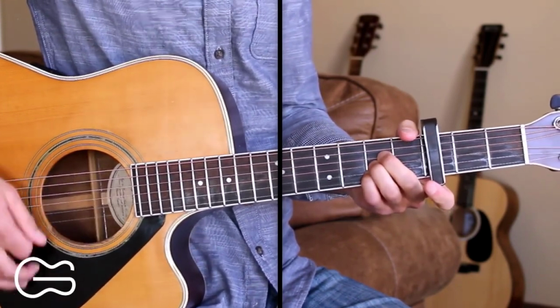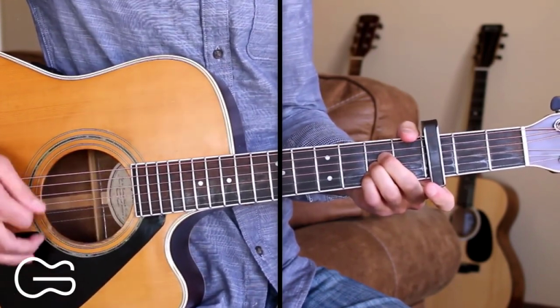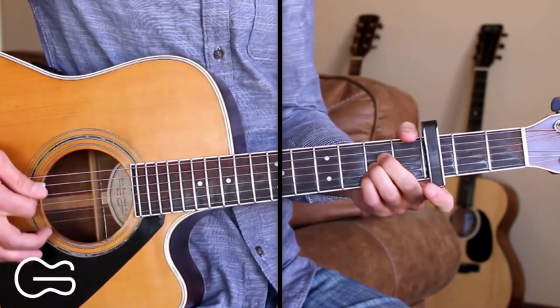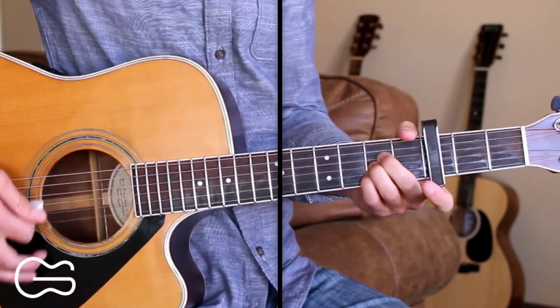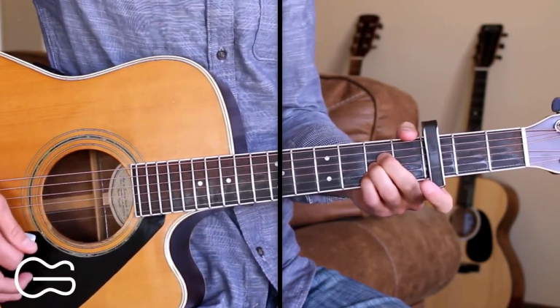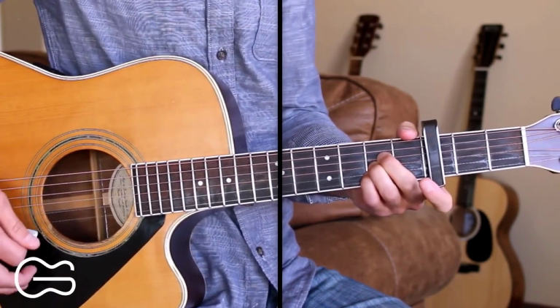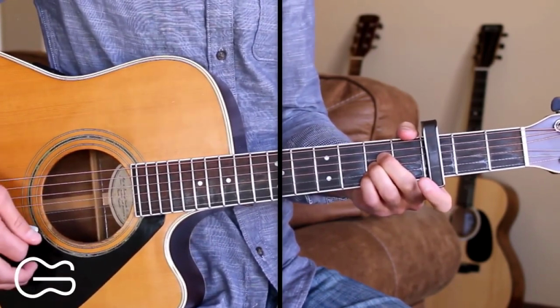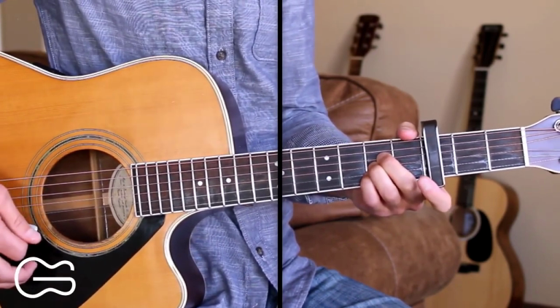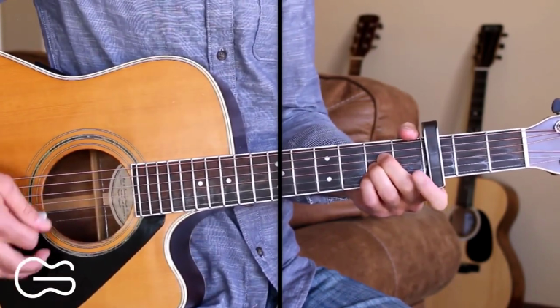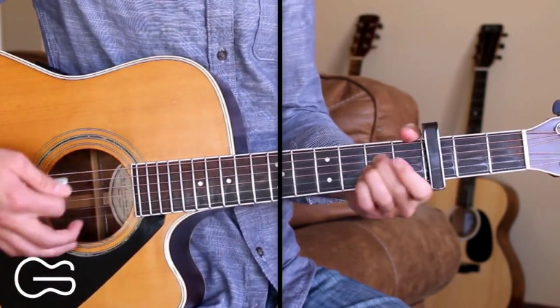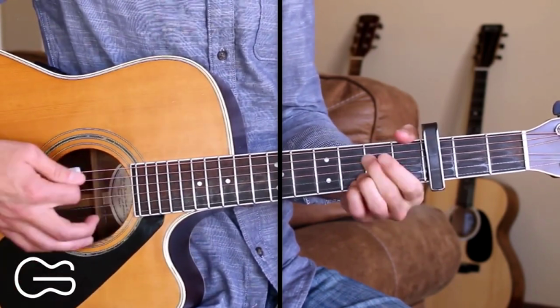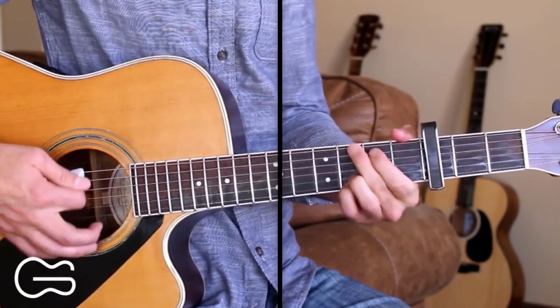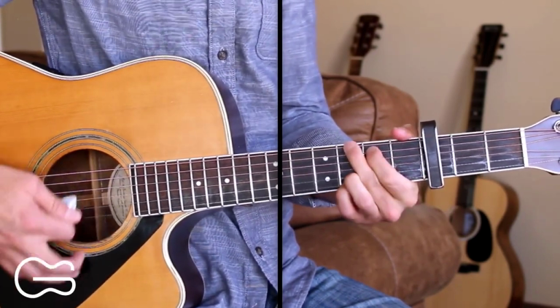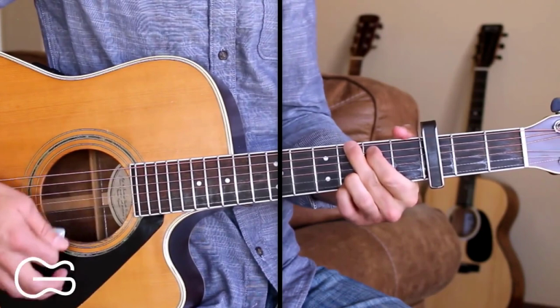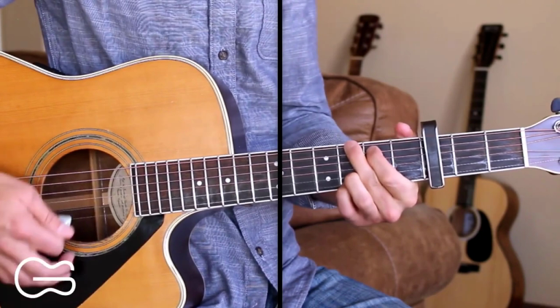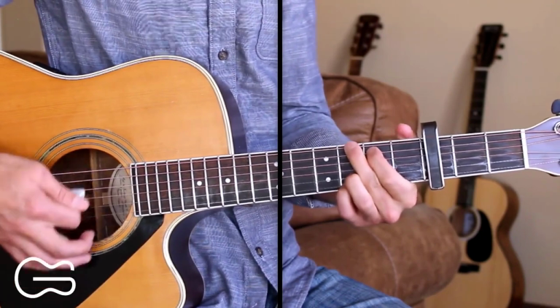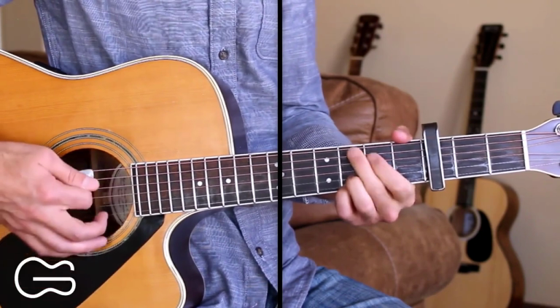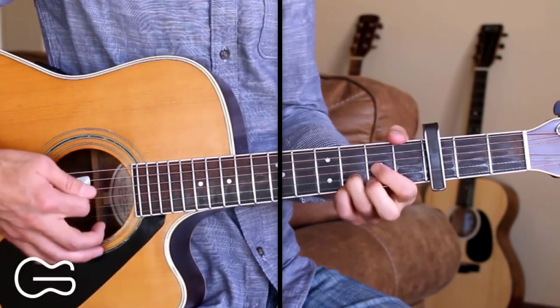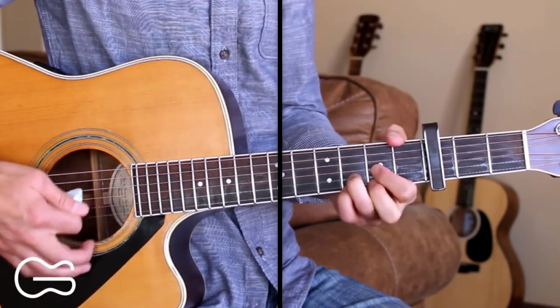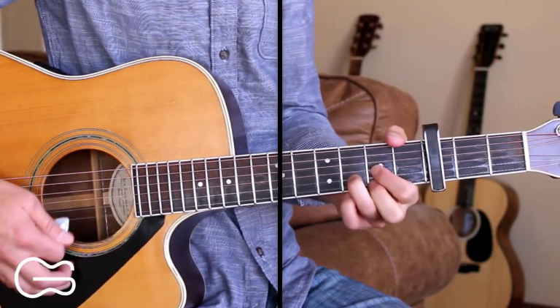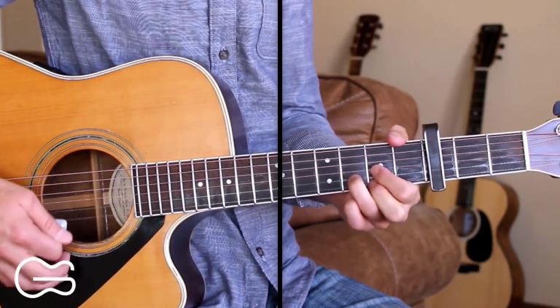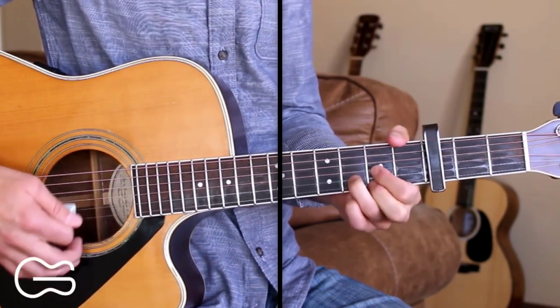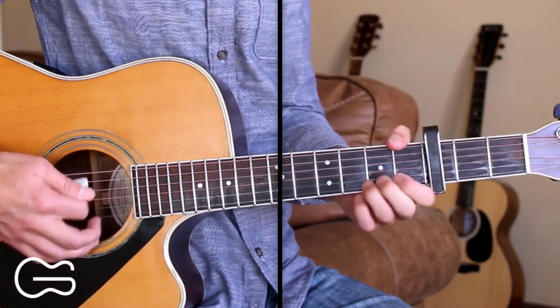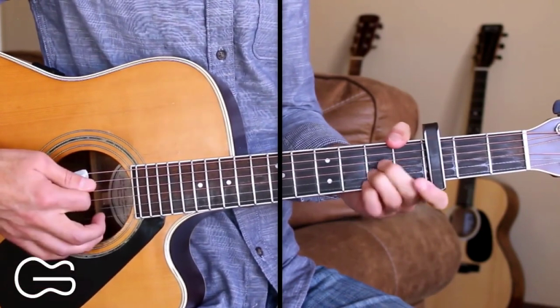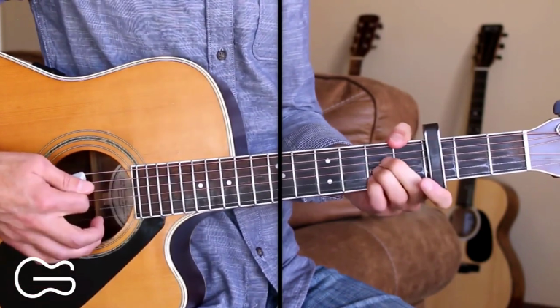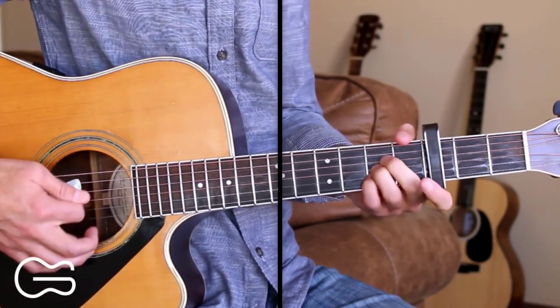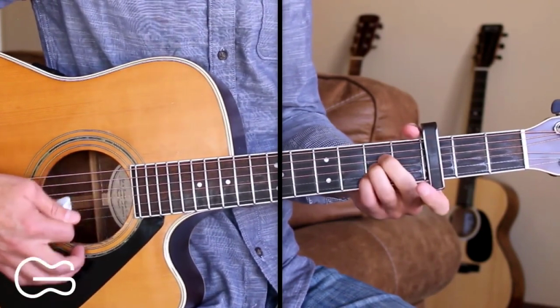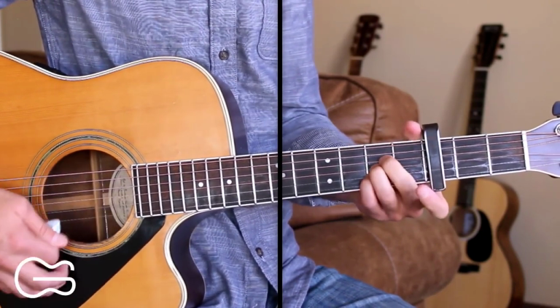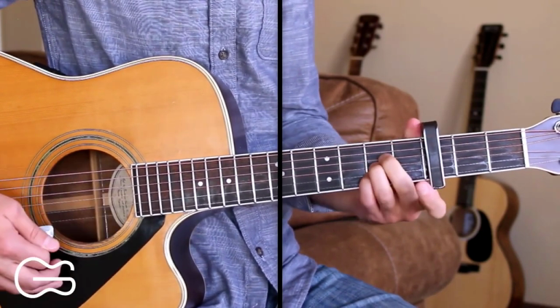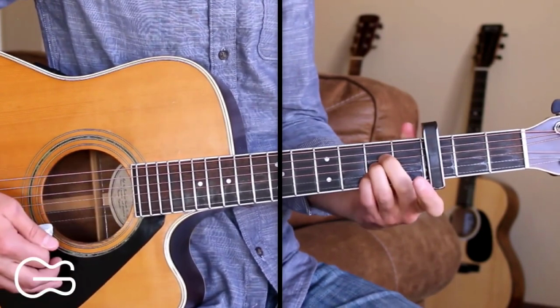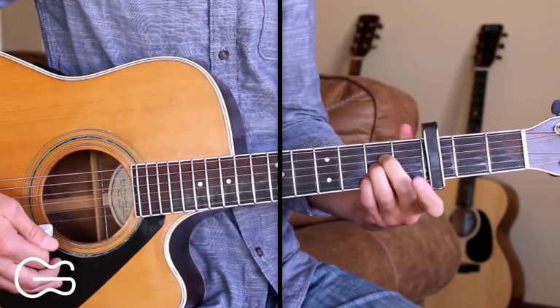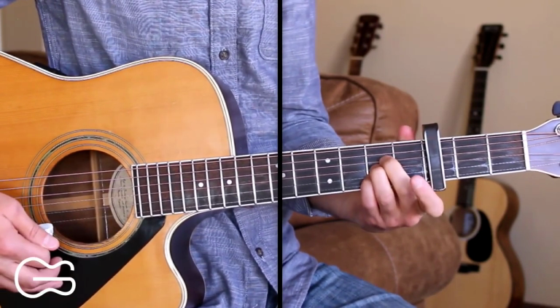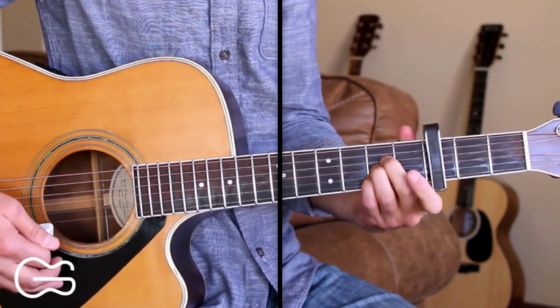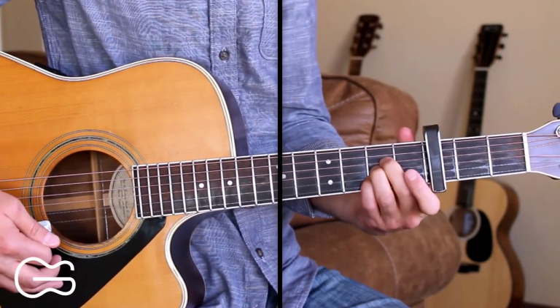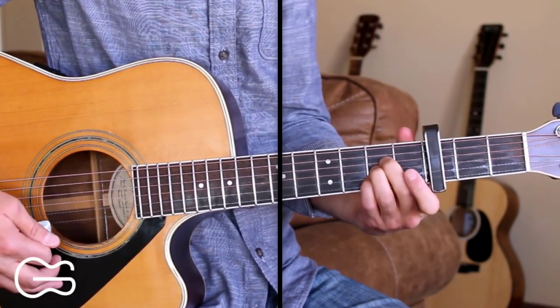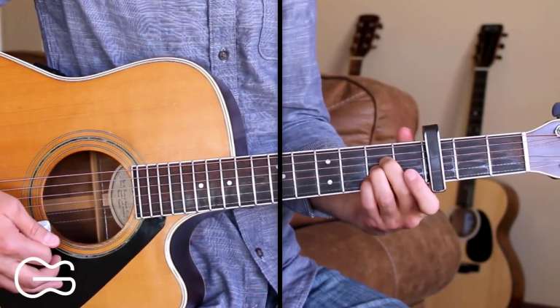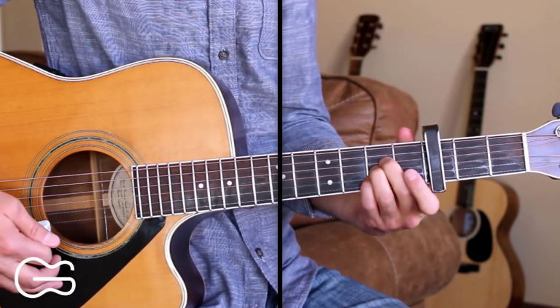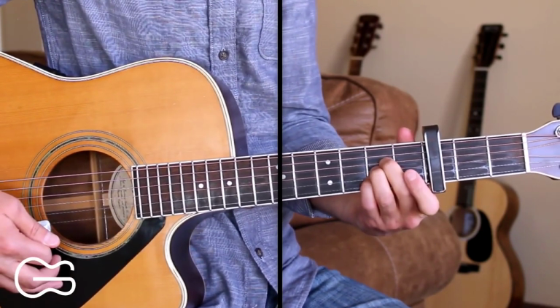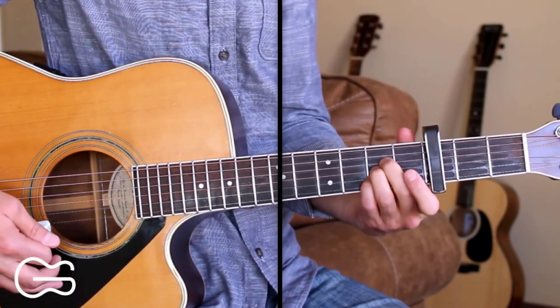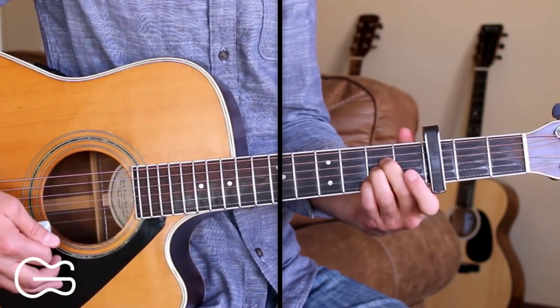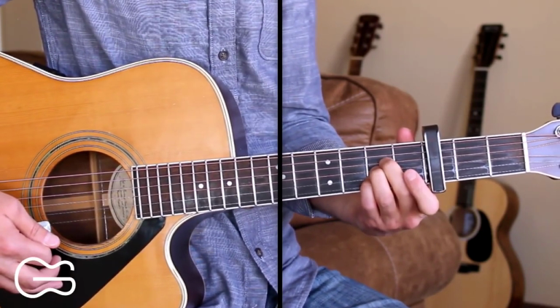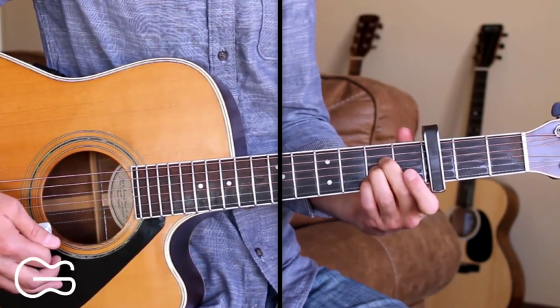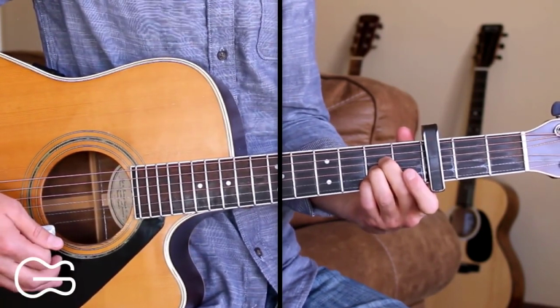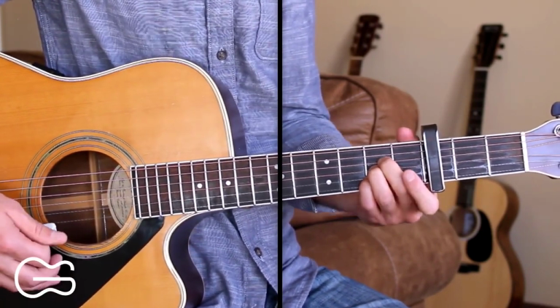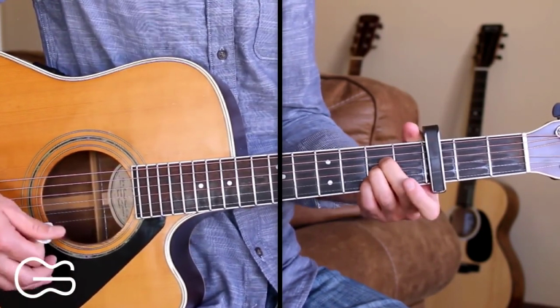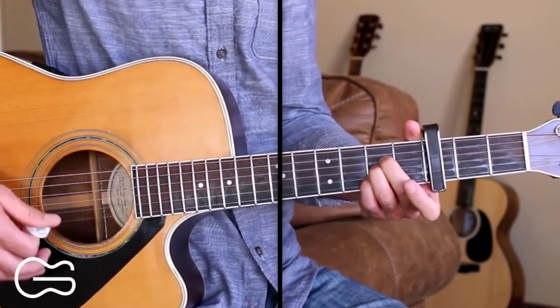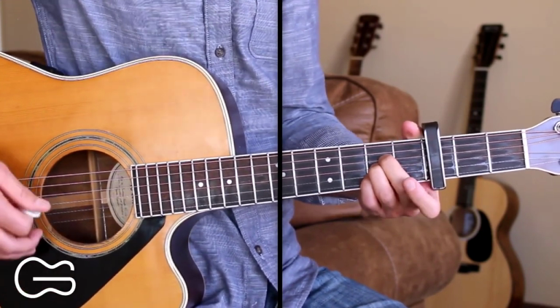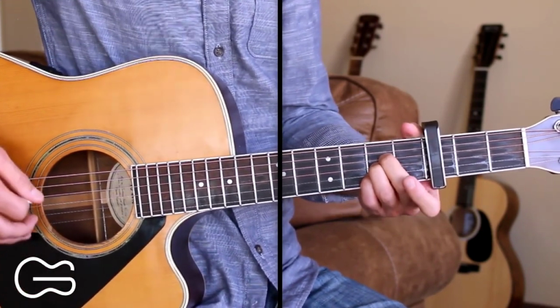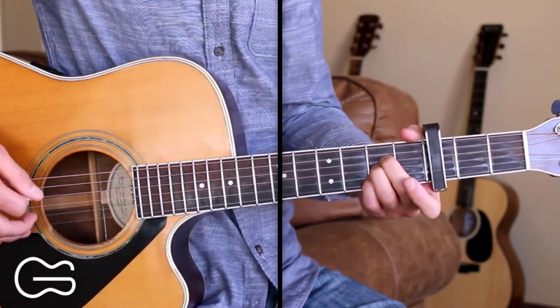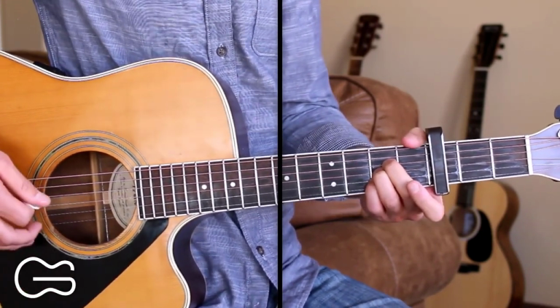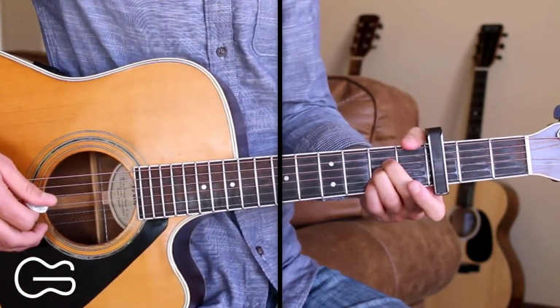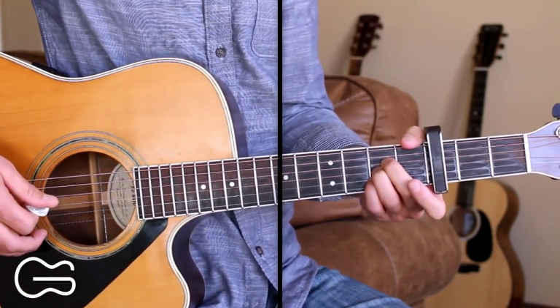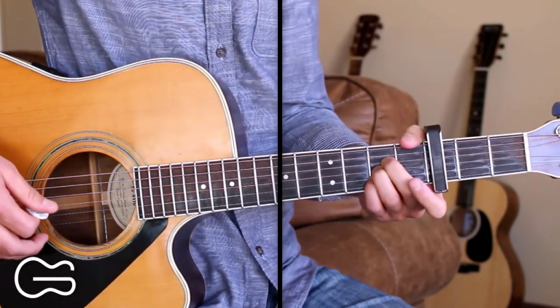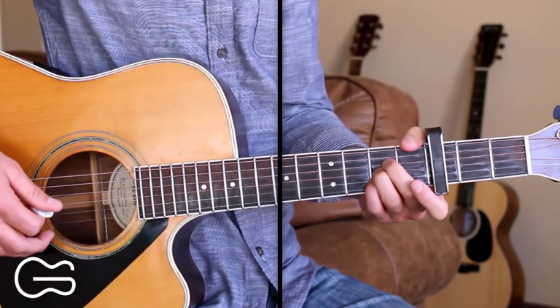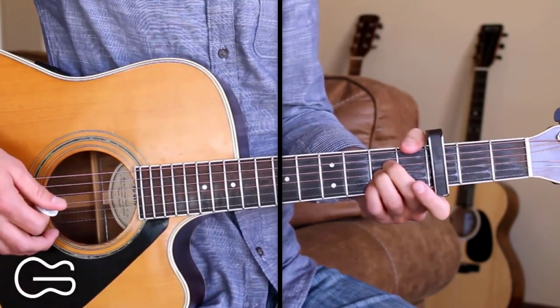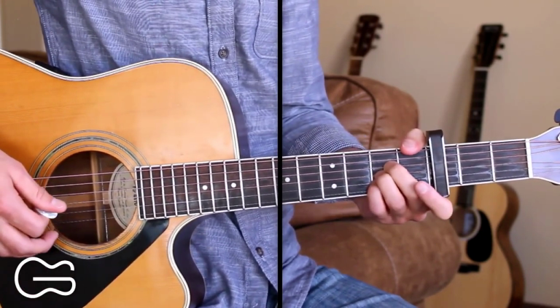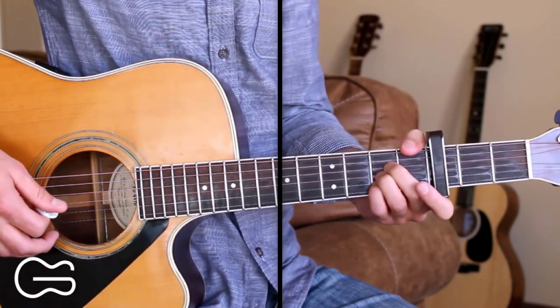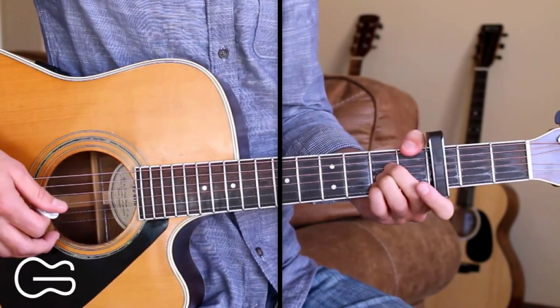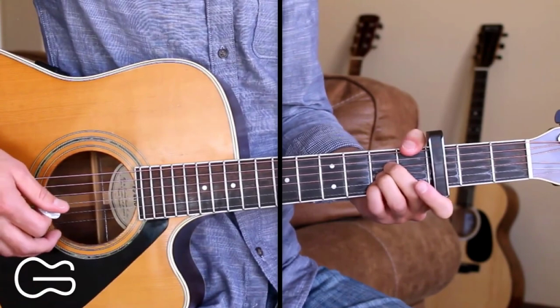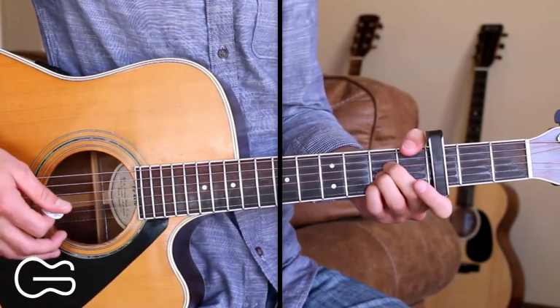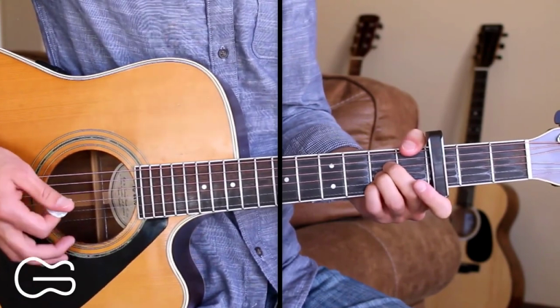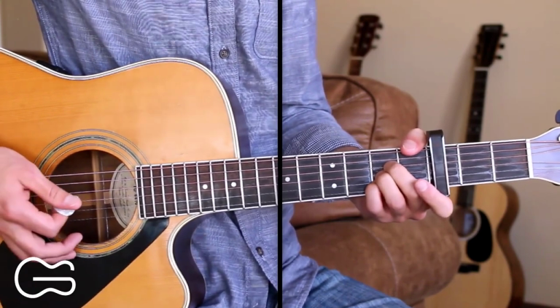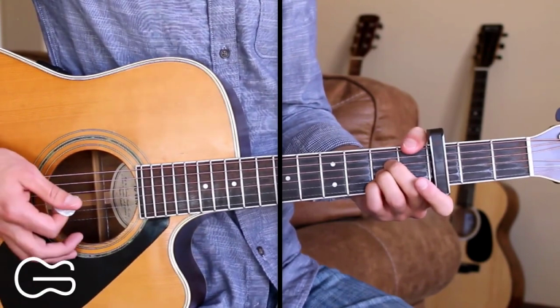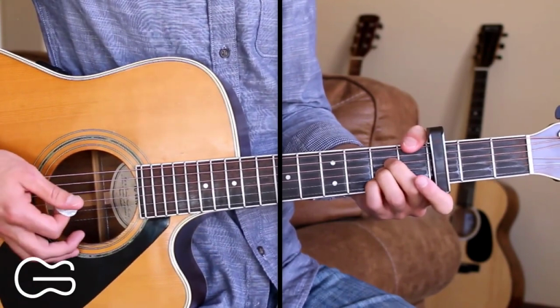So at the end of the chorus we go G, D, back to the A and stay on the A chord for the next verse. So here's how we play the next verse.